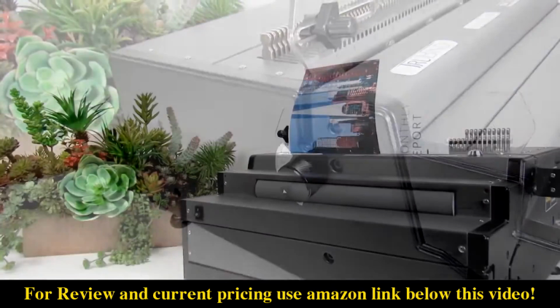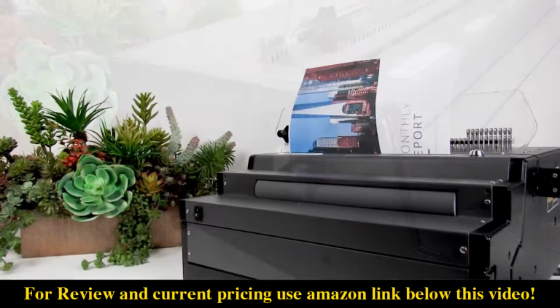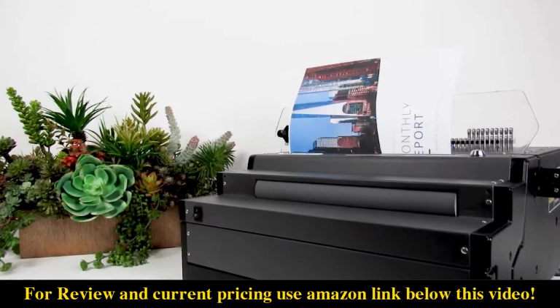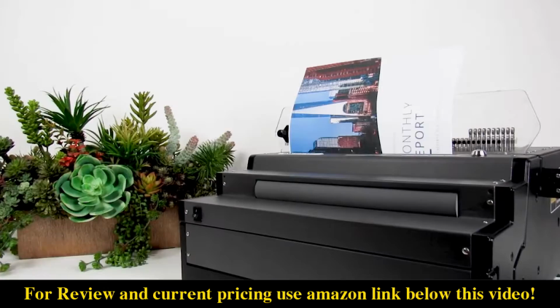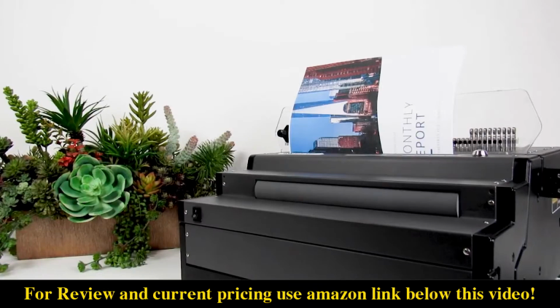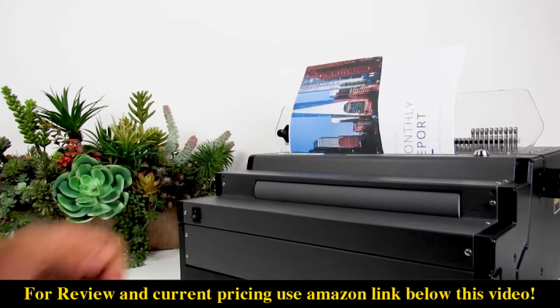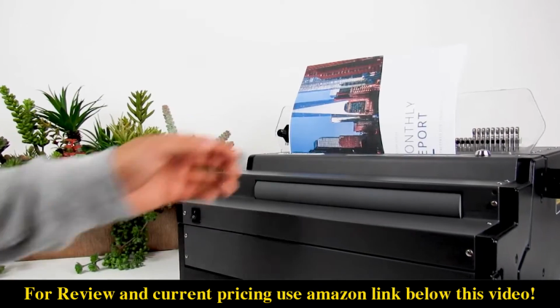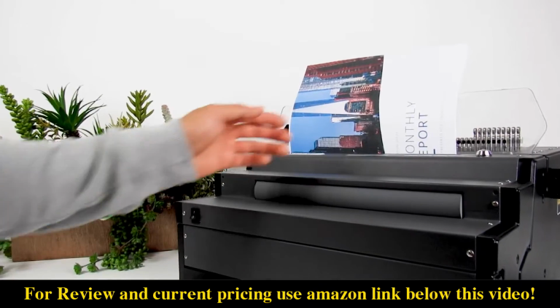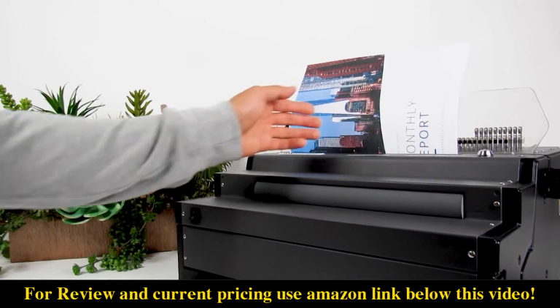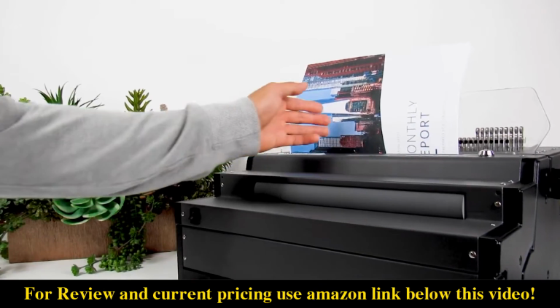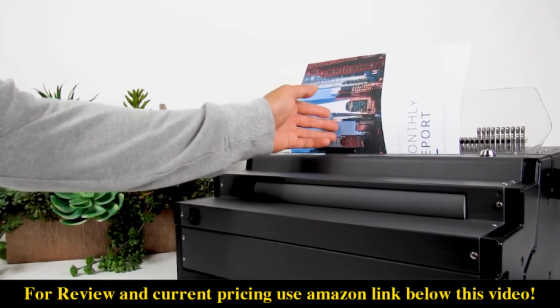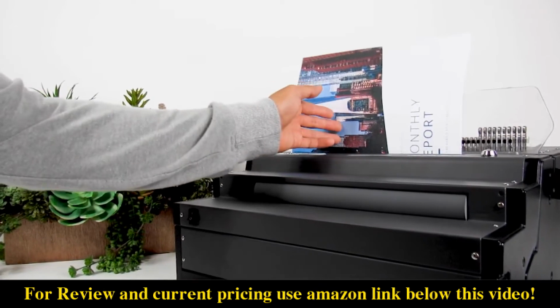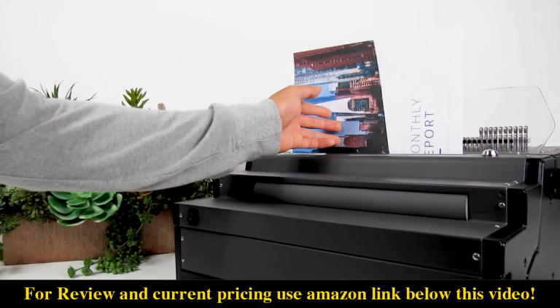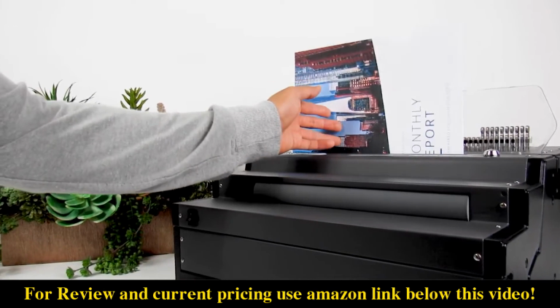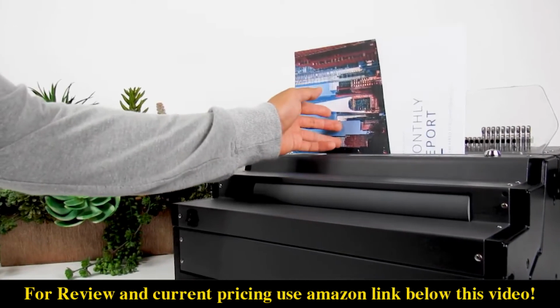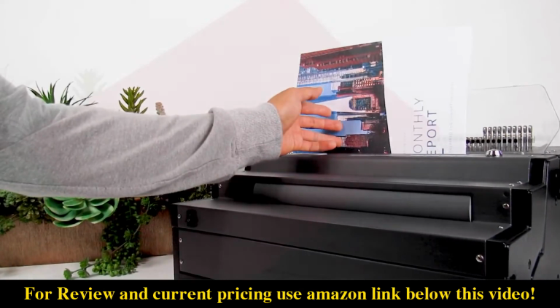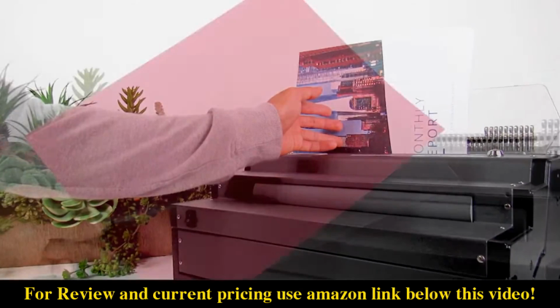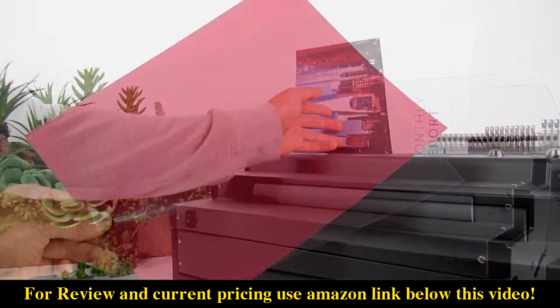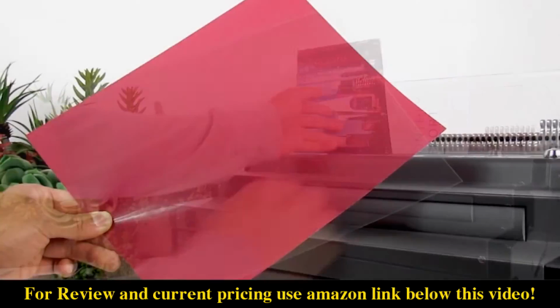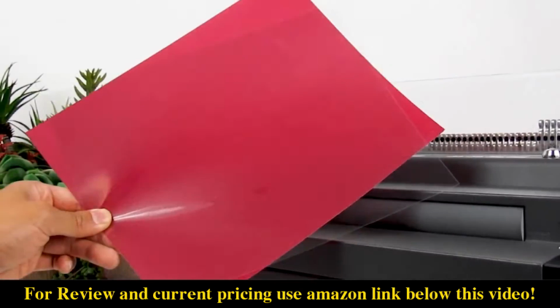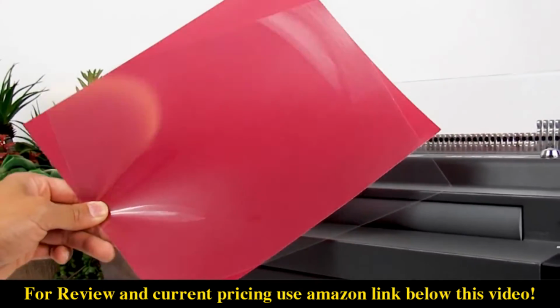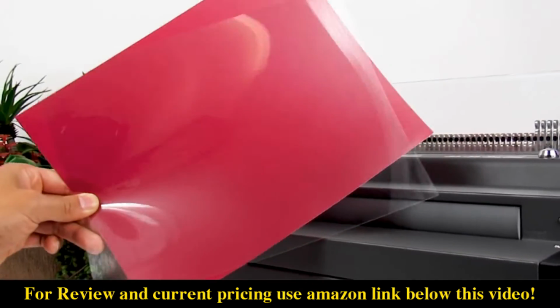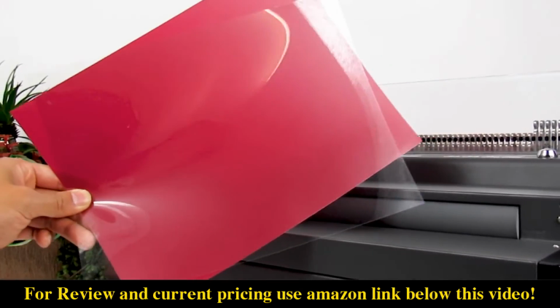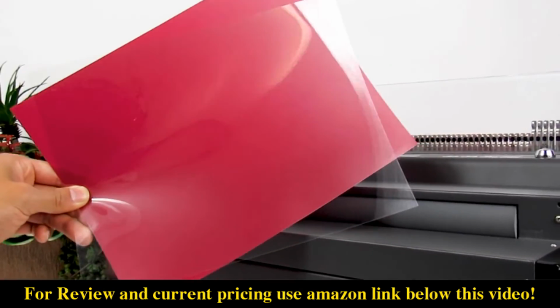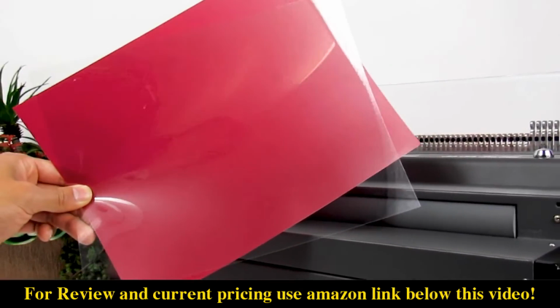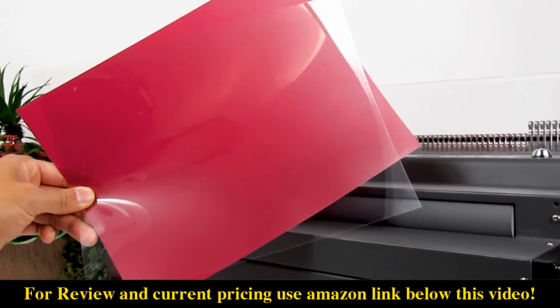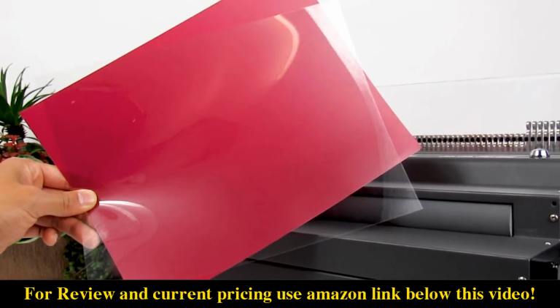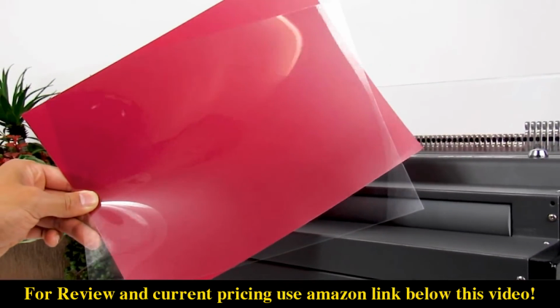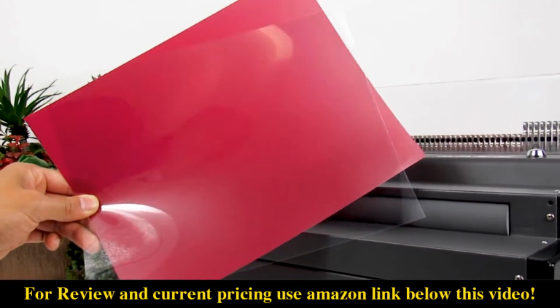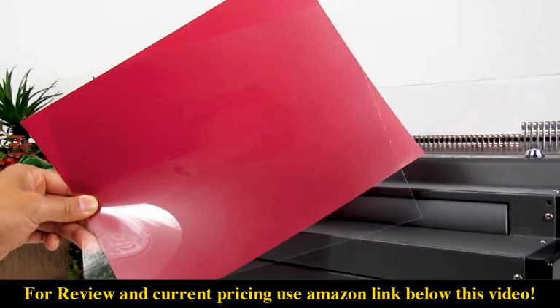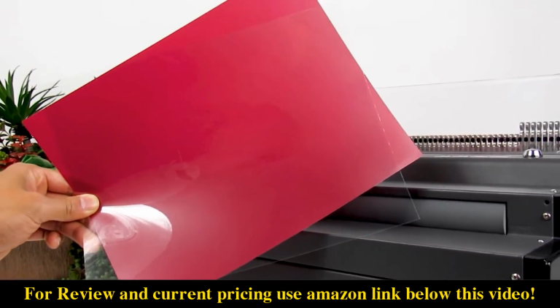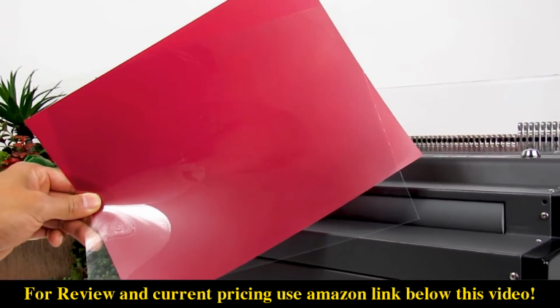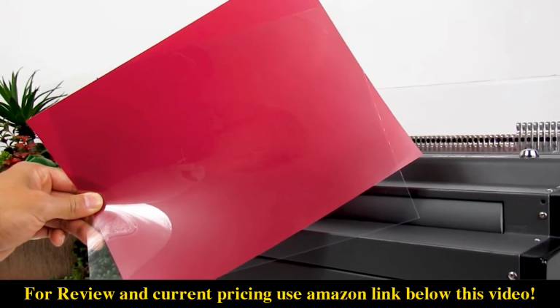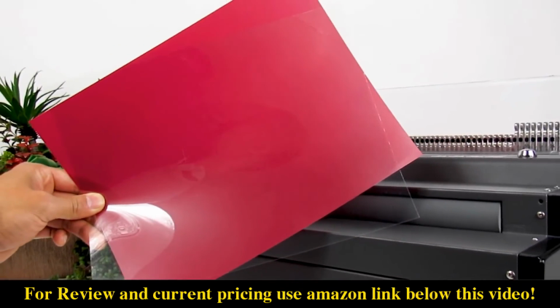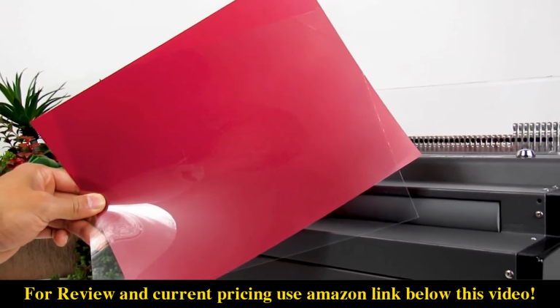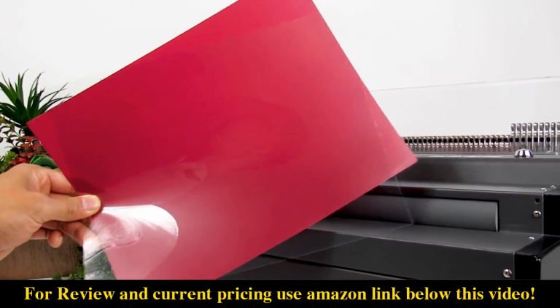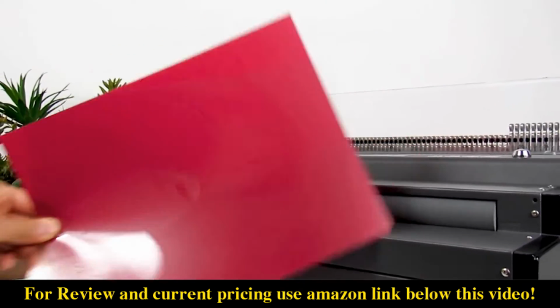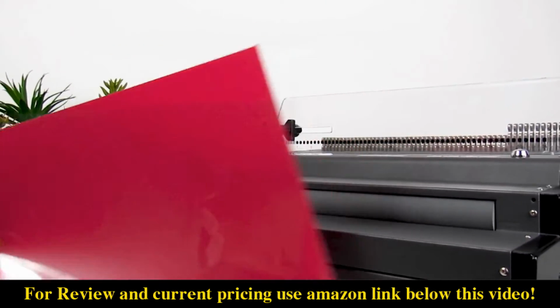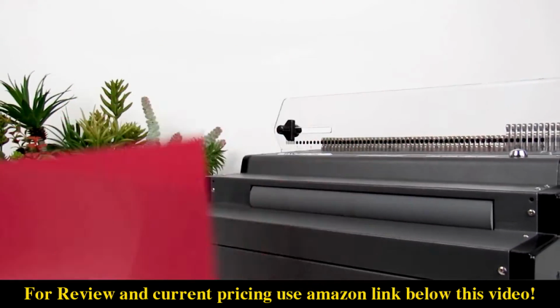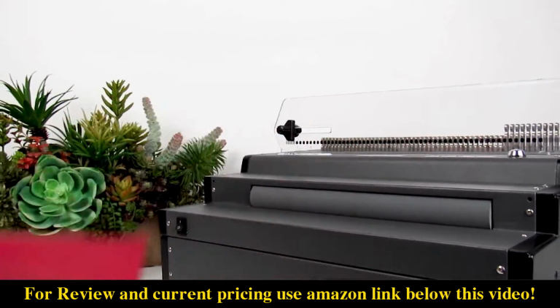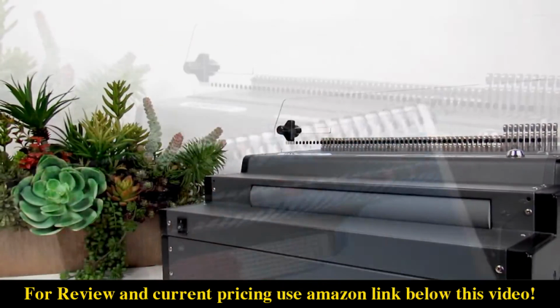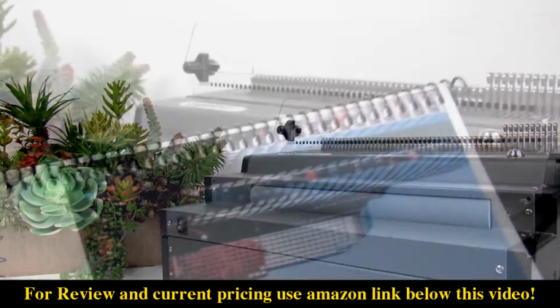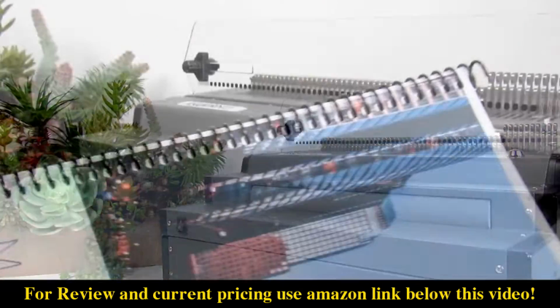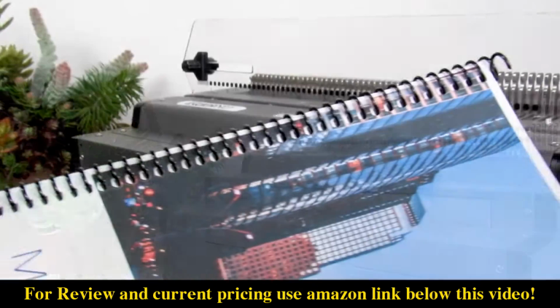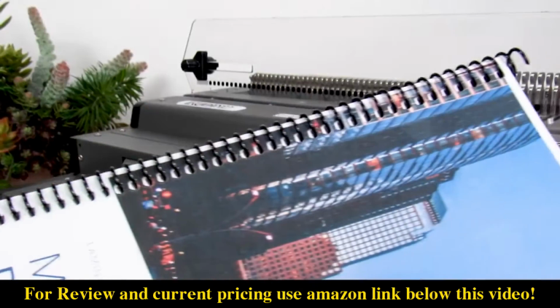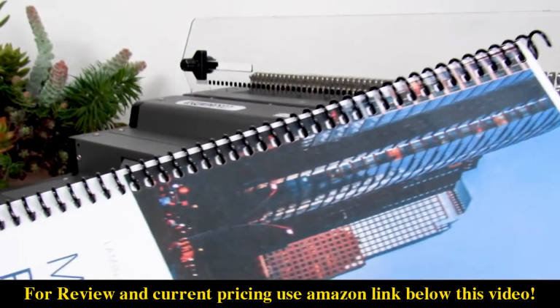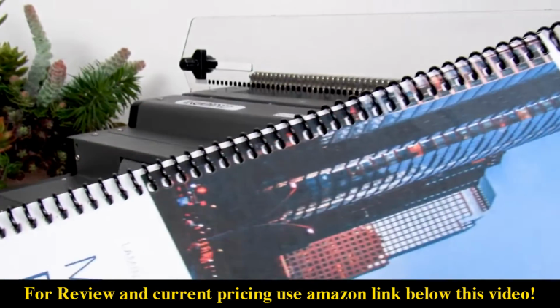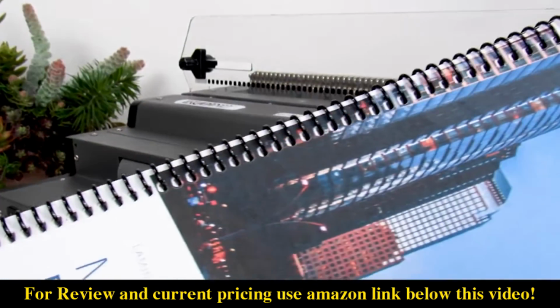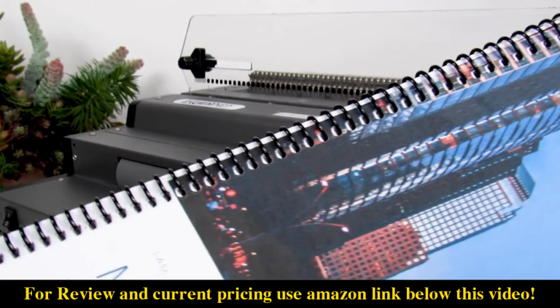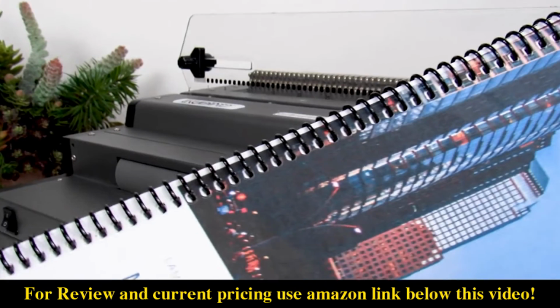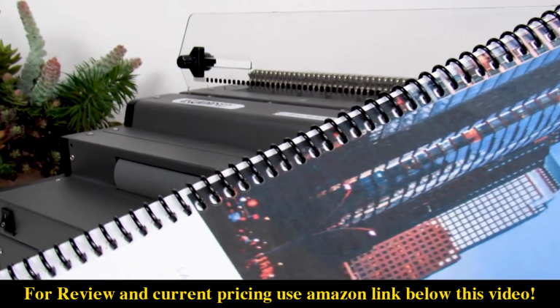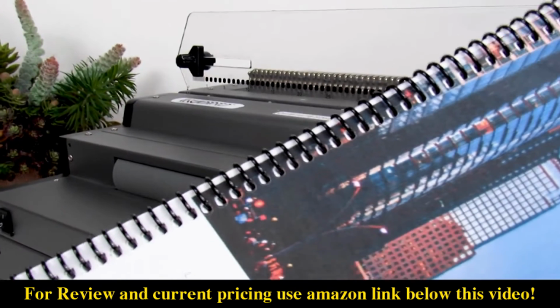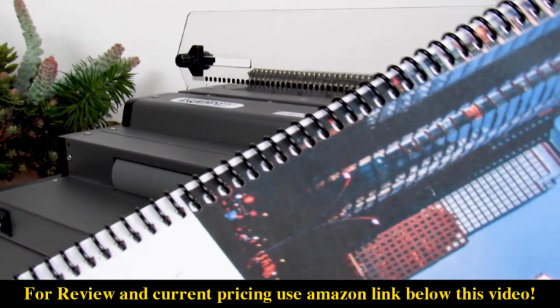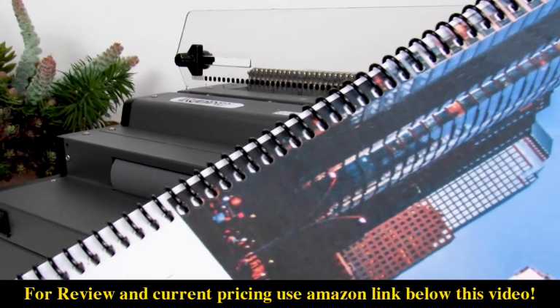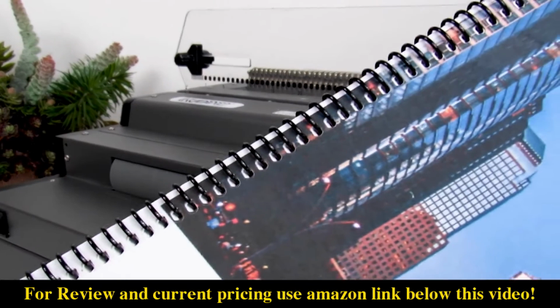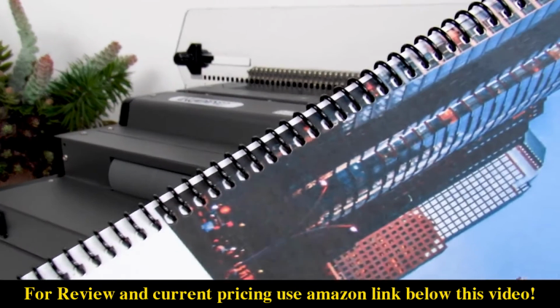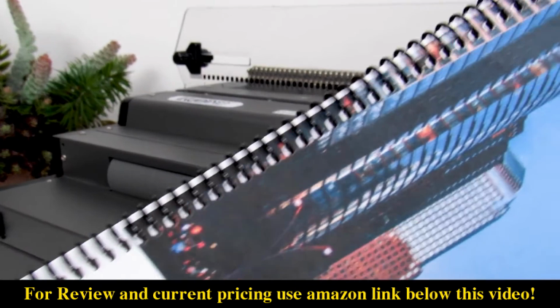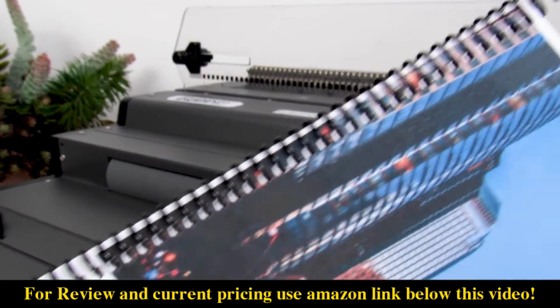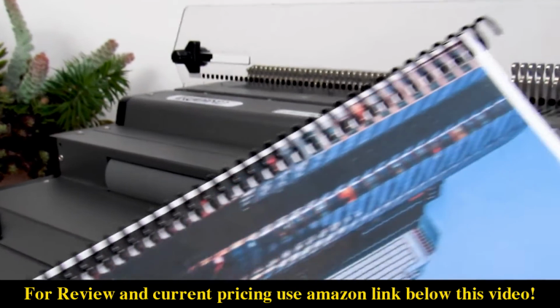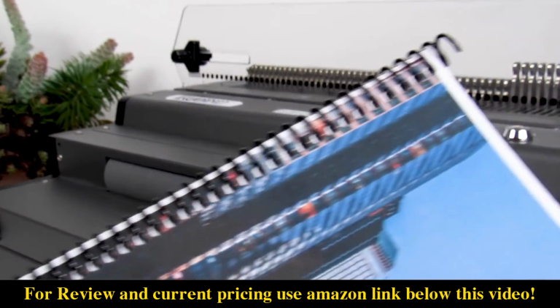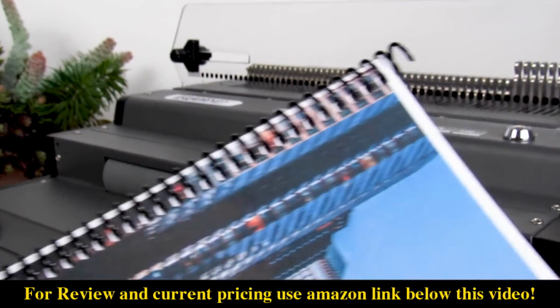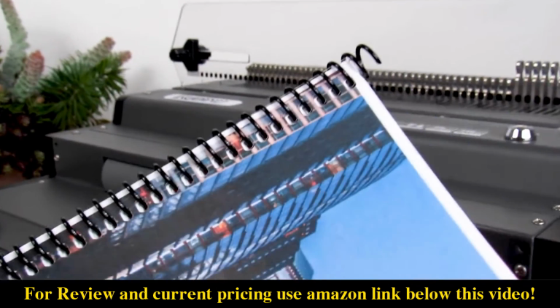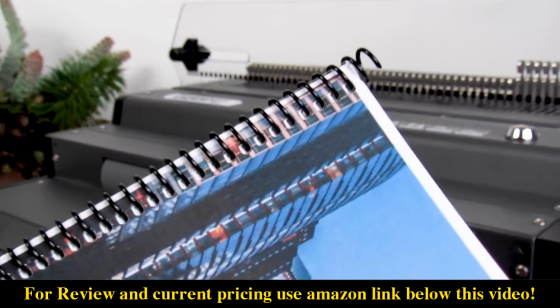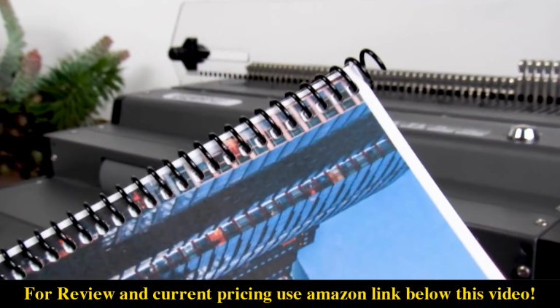Today we're punching a stack of 8.5x11 sized documents with front and back binding covers, then binding them with a 10mm coil binding spine.